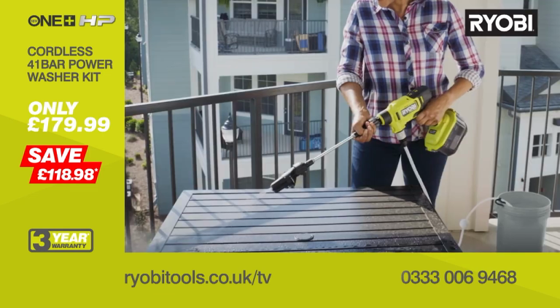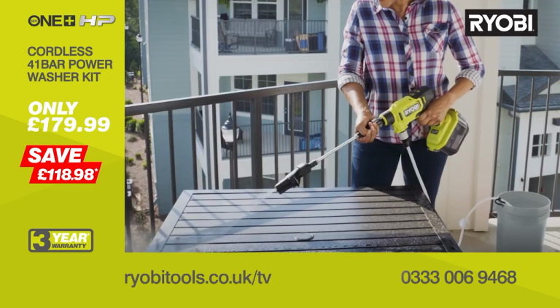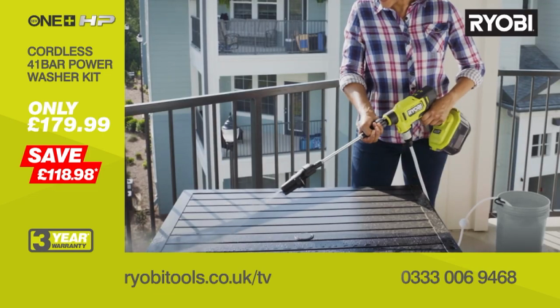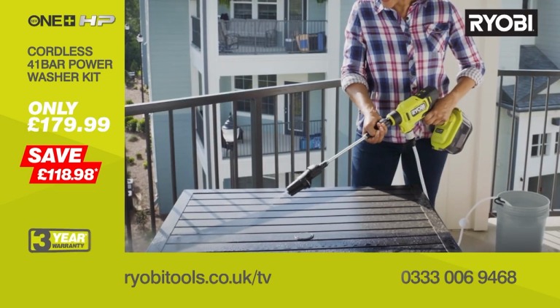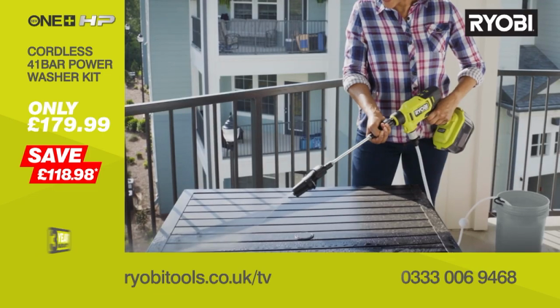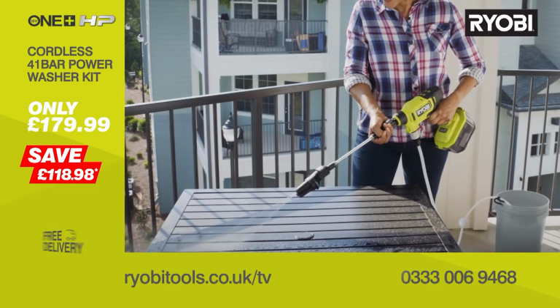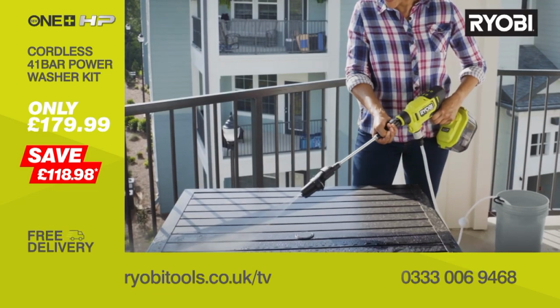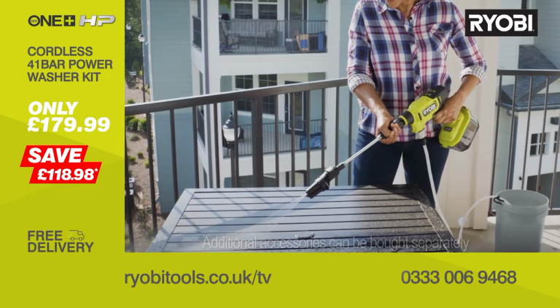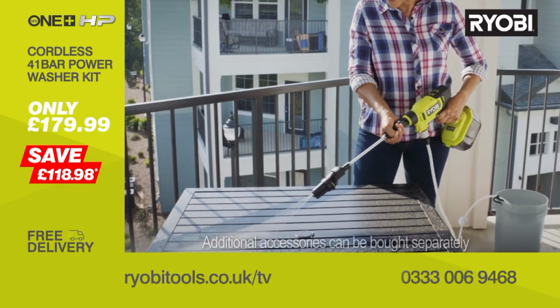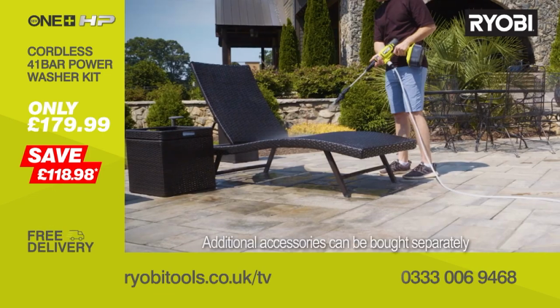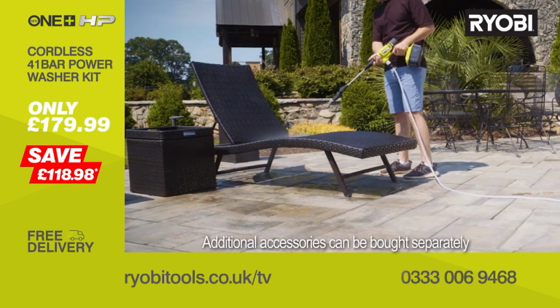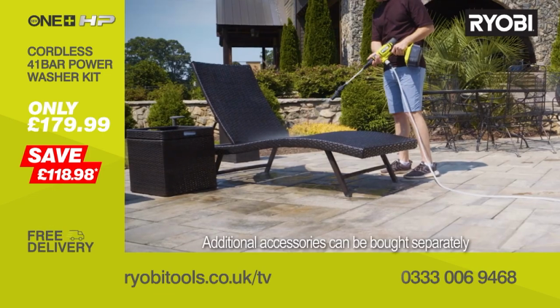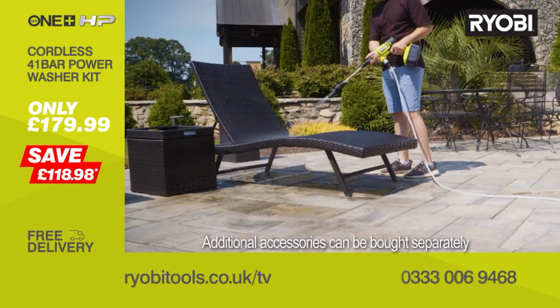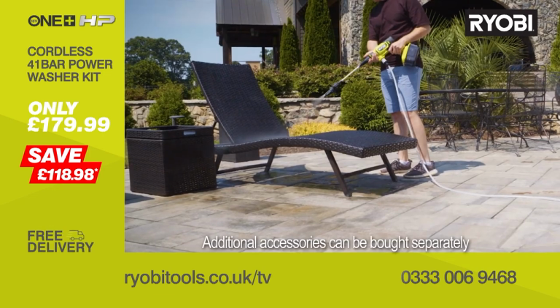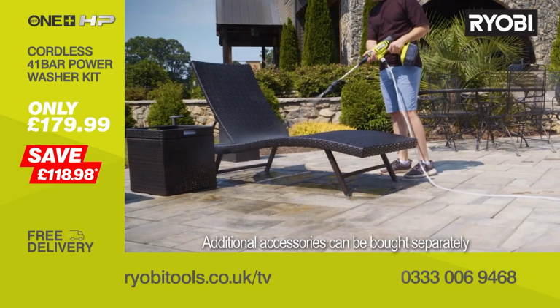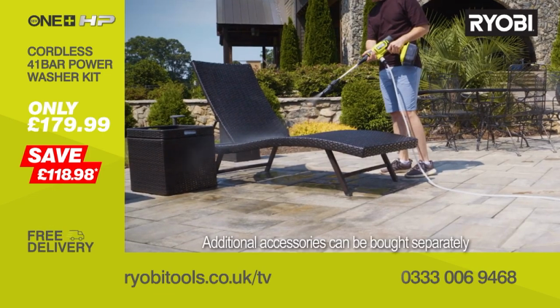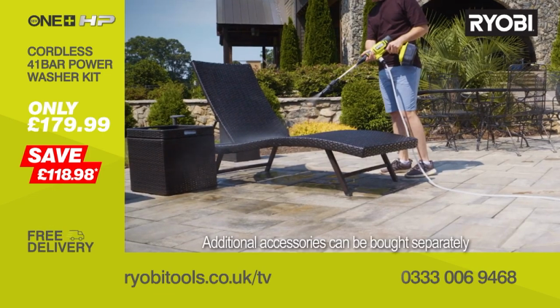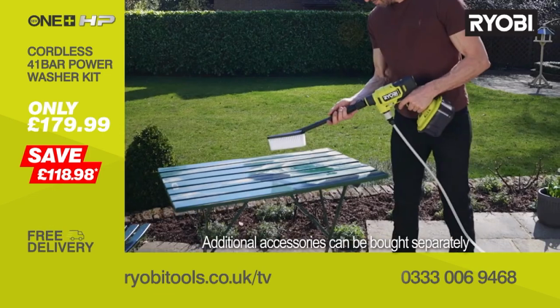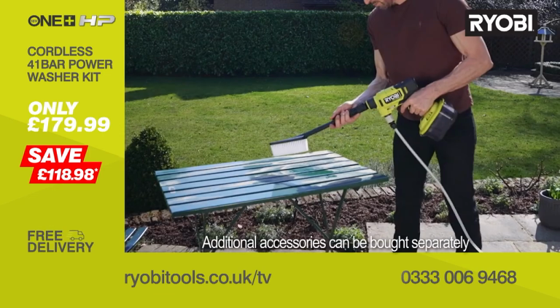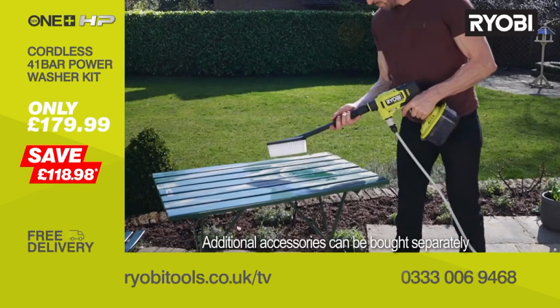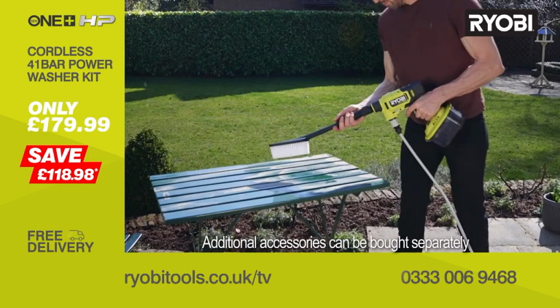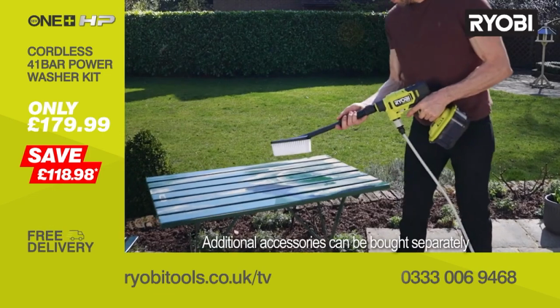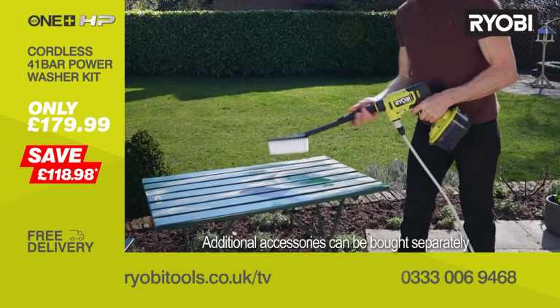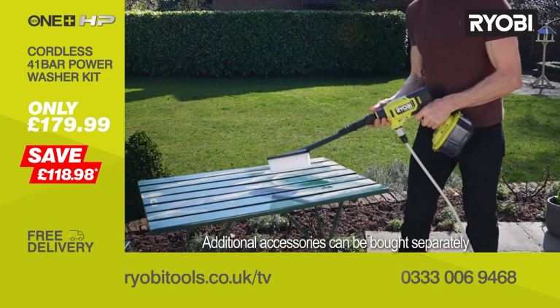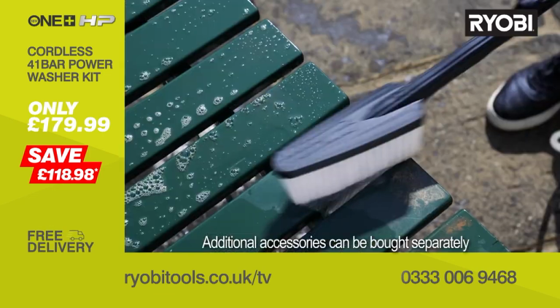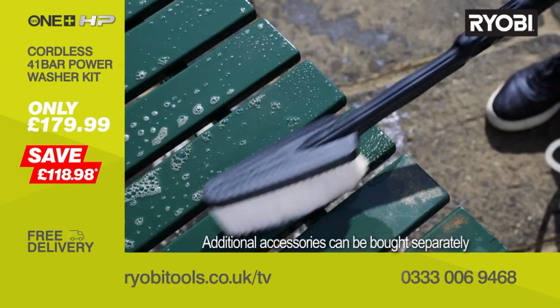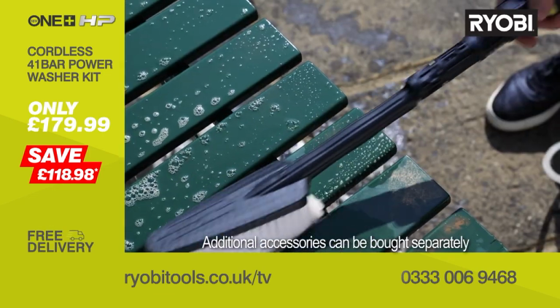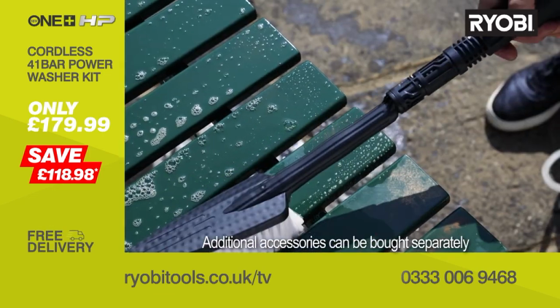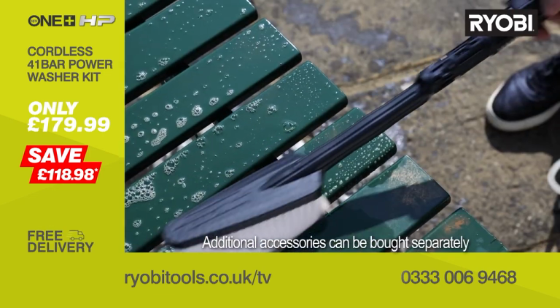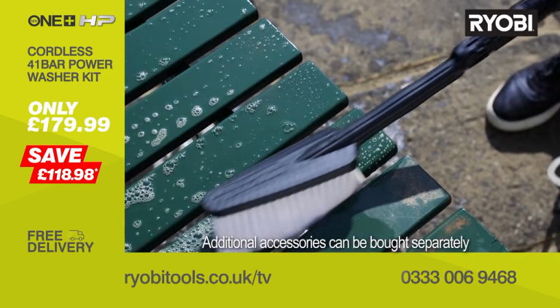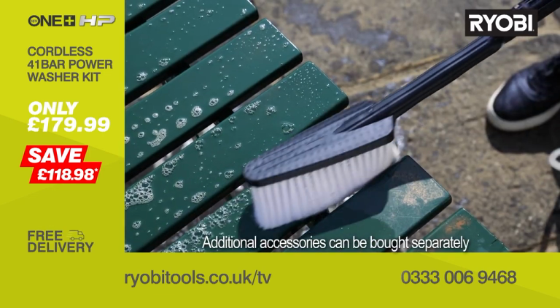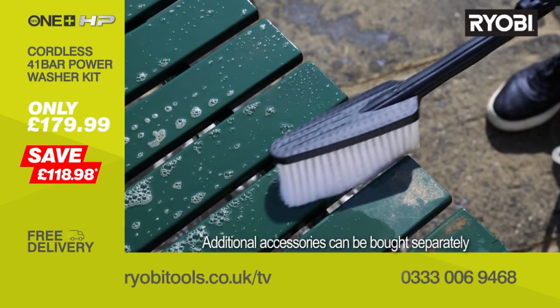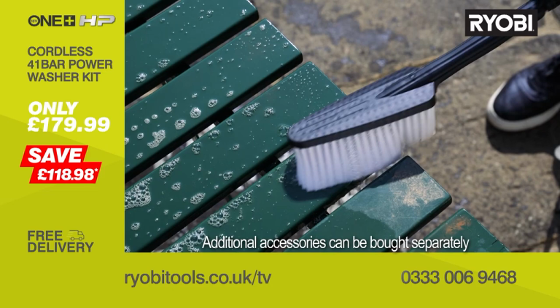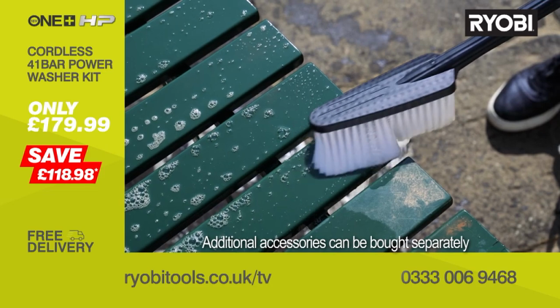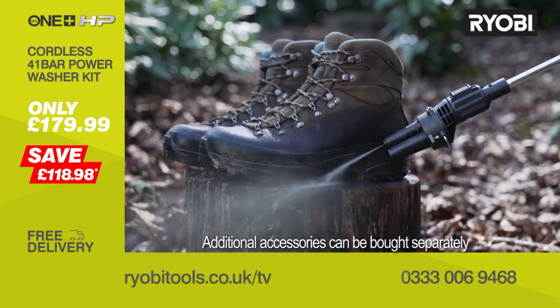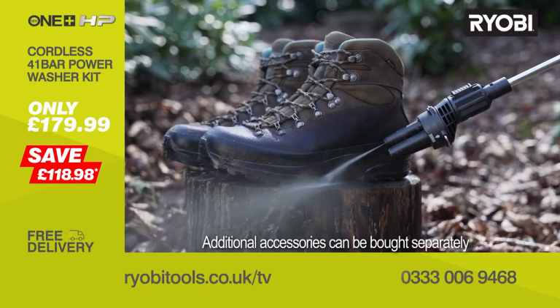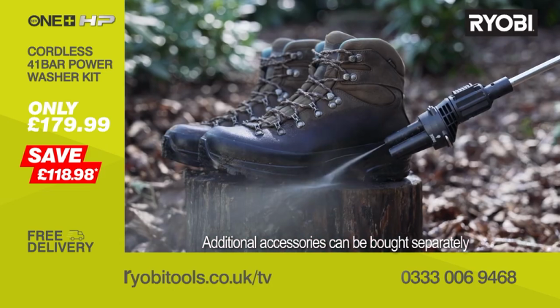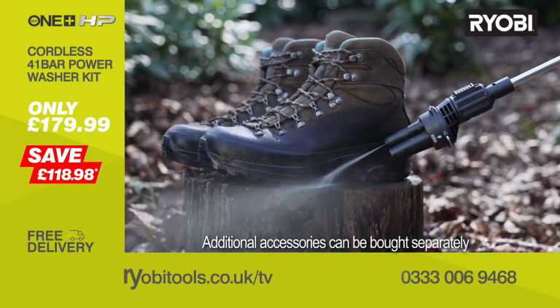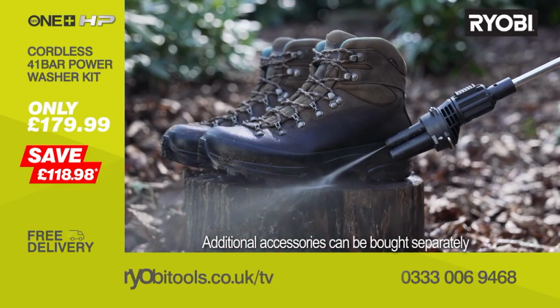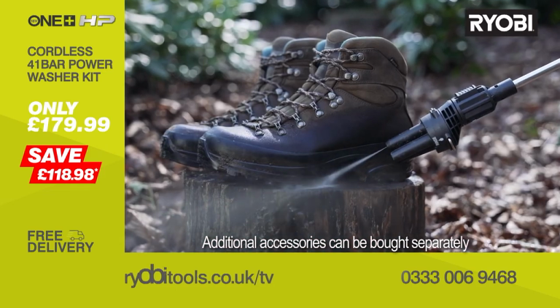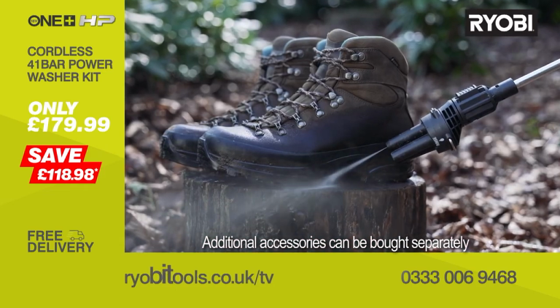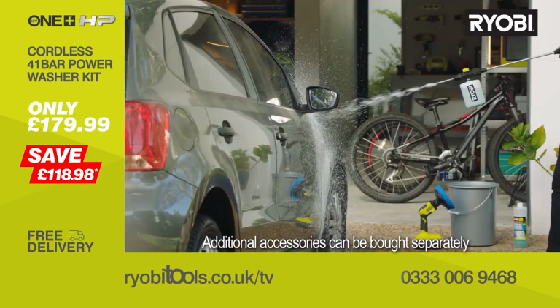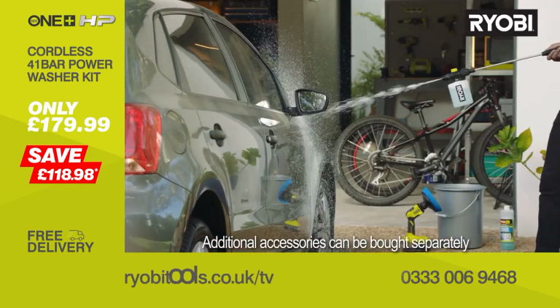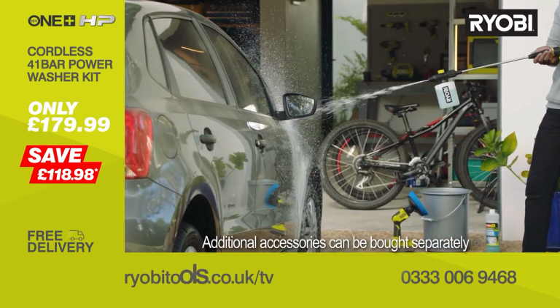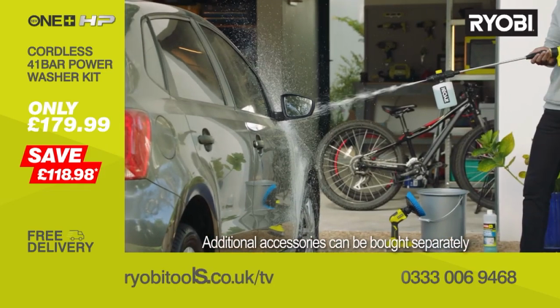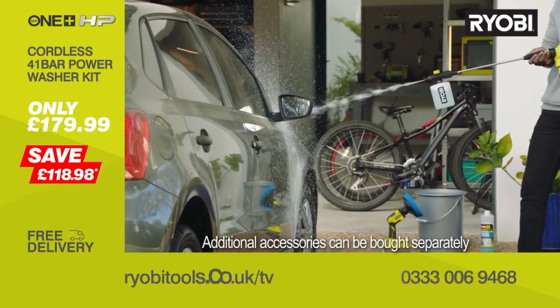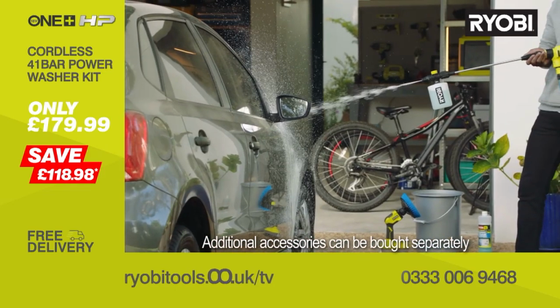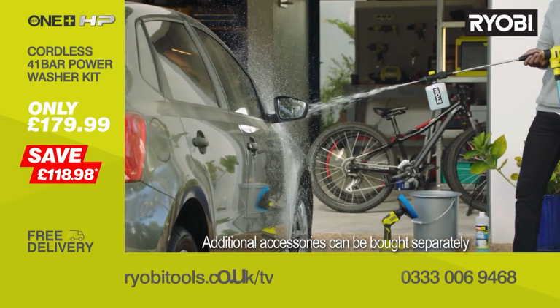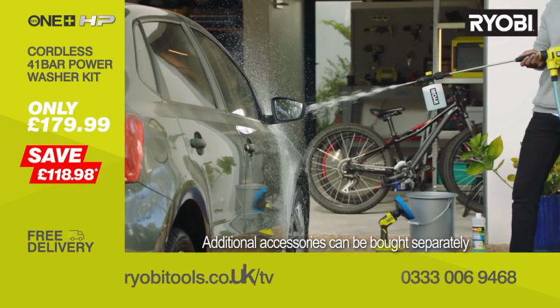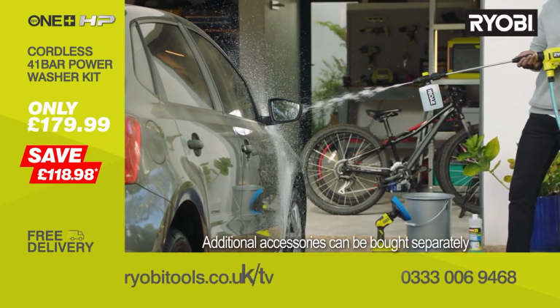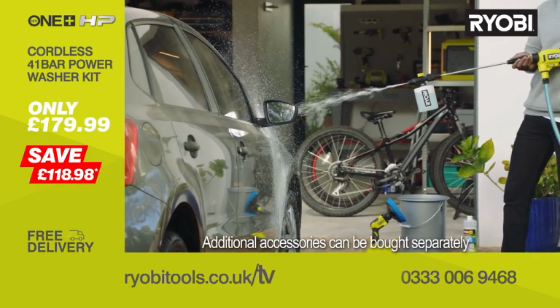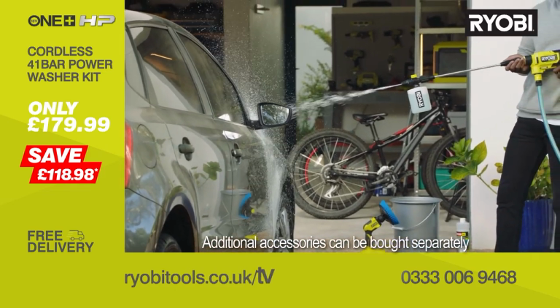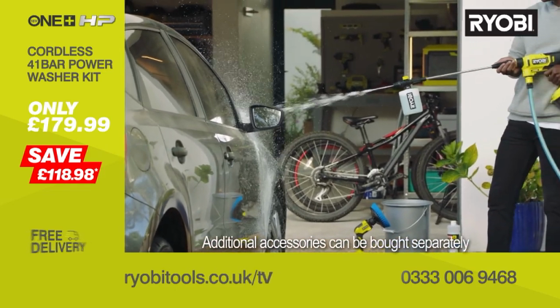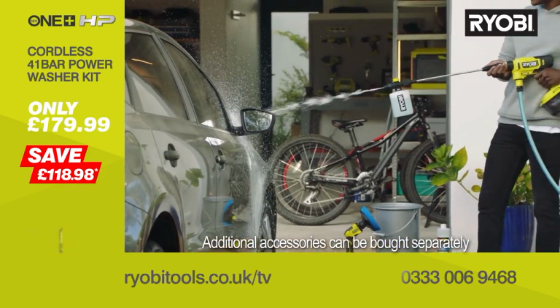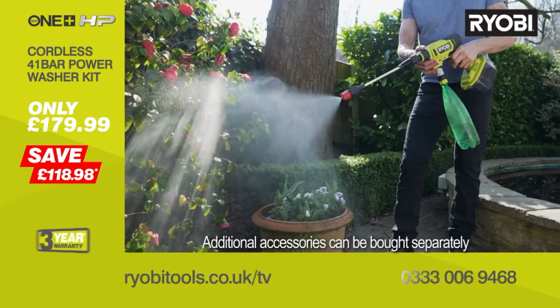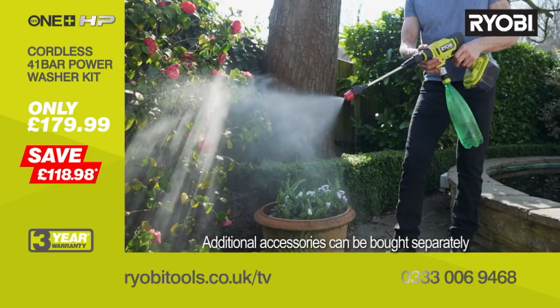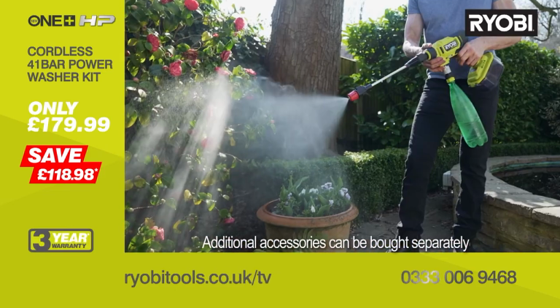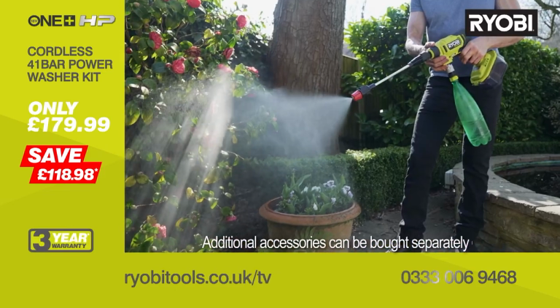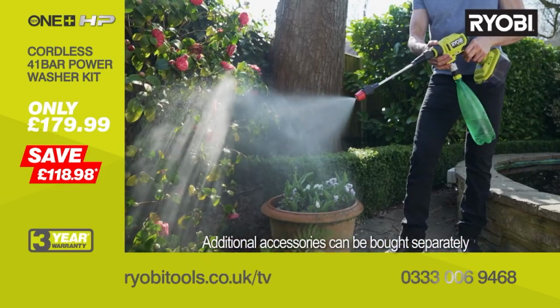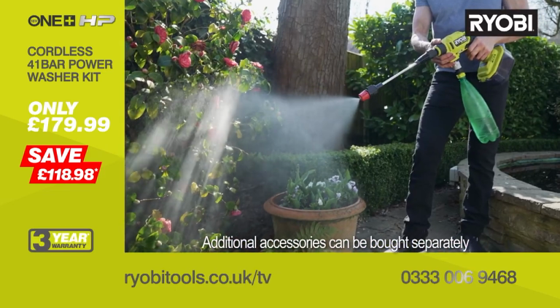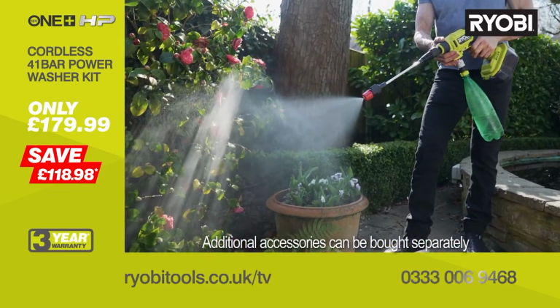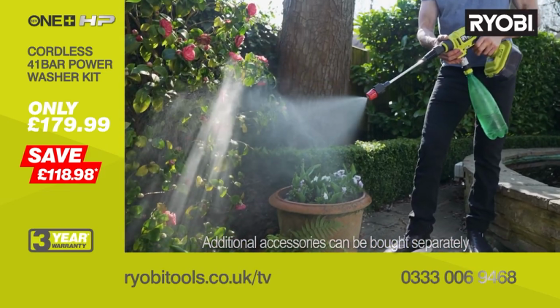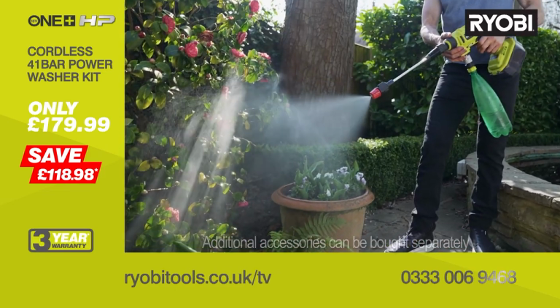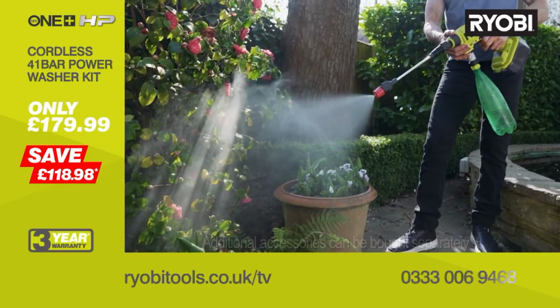And you haven't even mentioned balconies, garden furniture, patios, drives, garden tools, wheelie bins — honestly the list goes on. And it couldn't be simpler to operate.